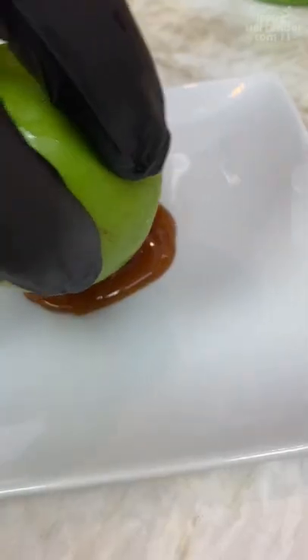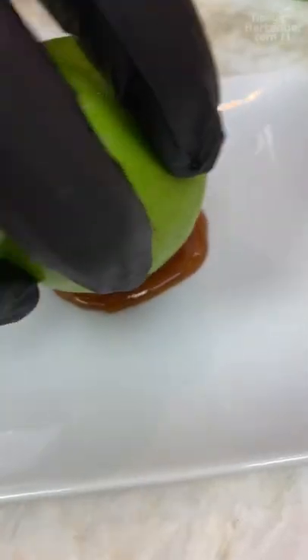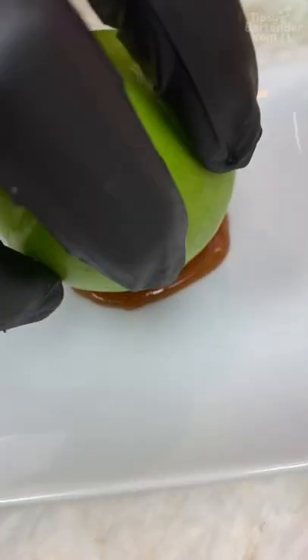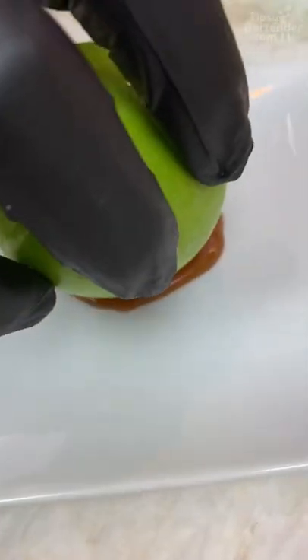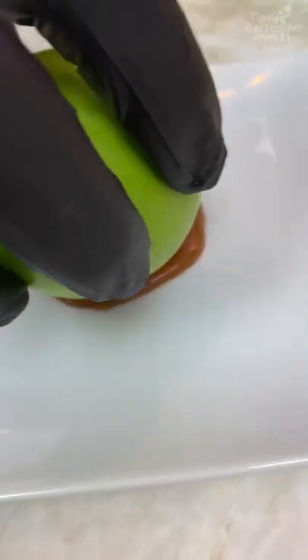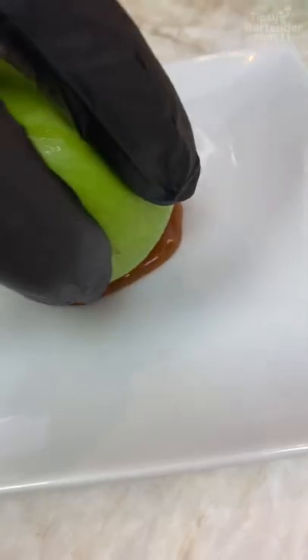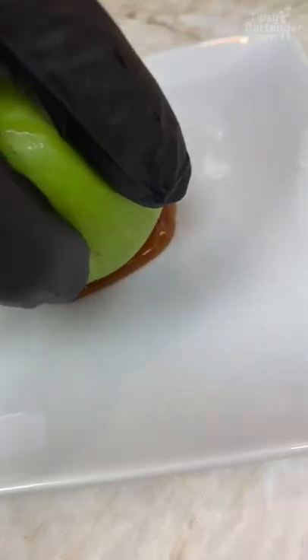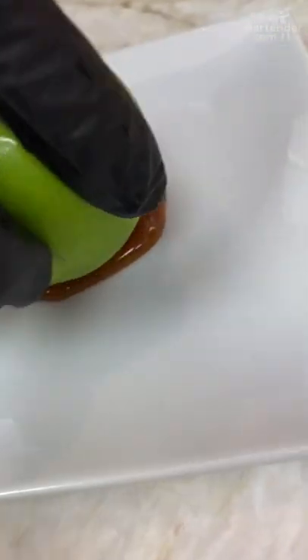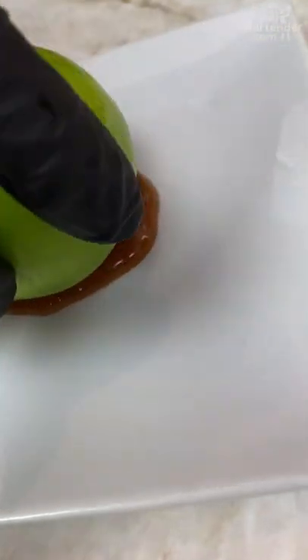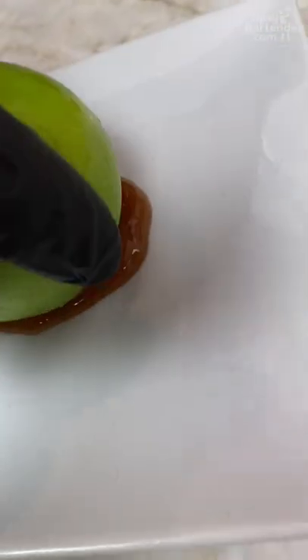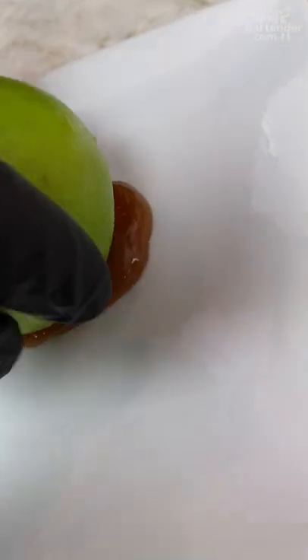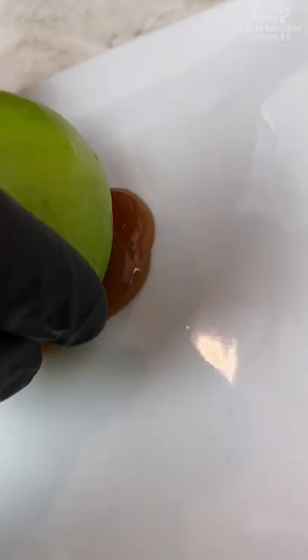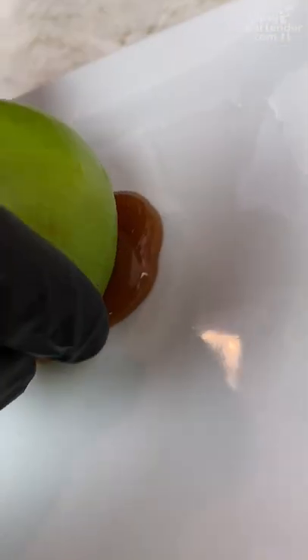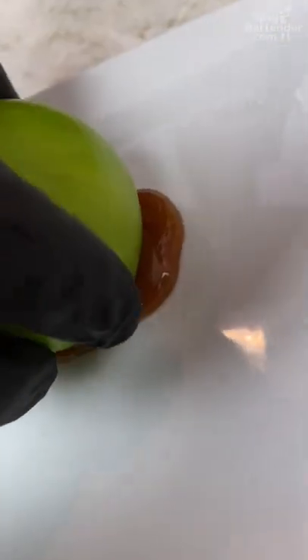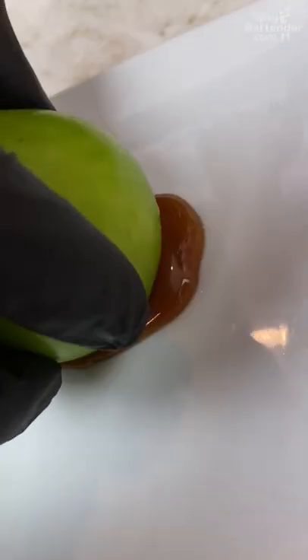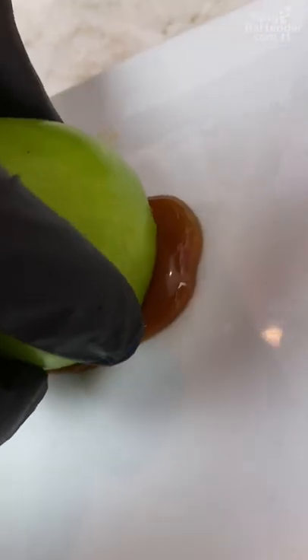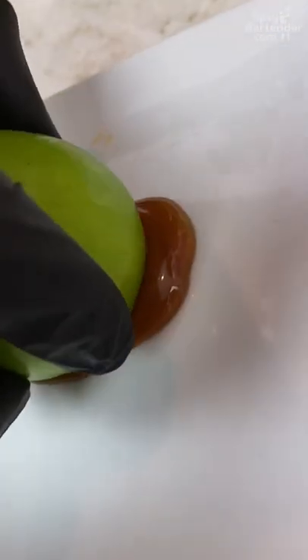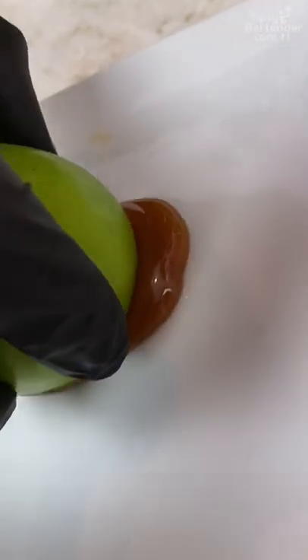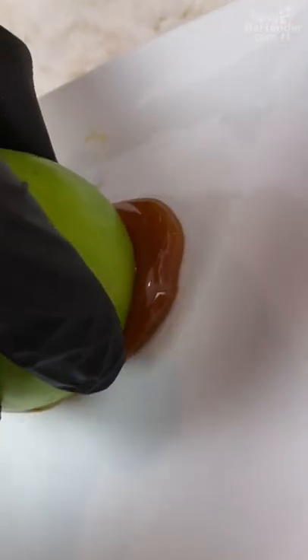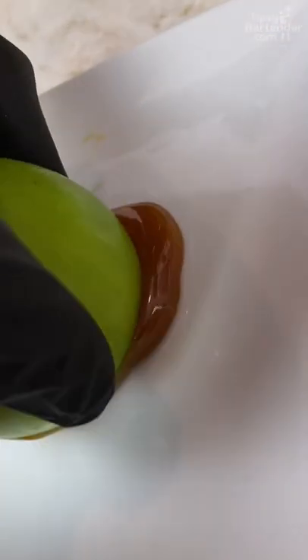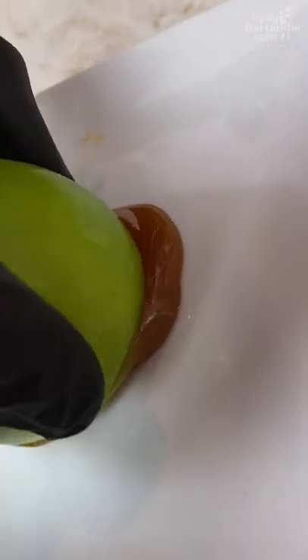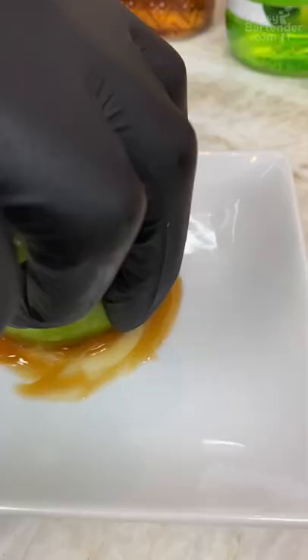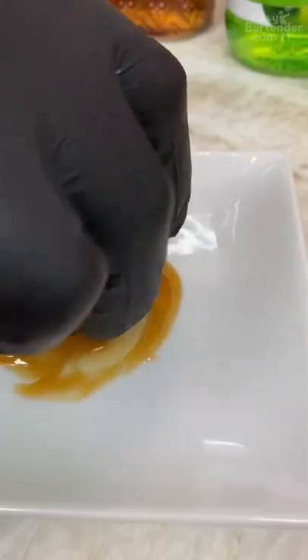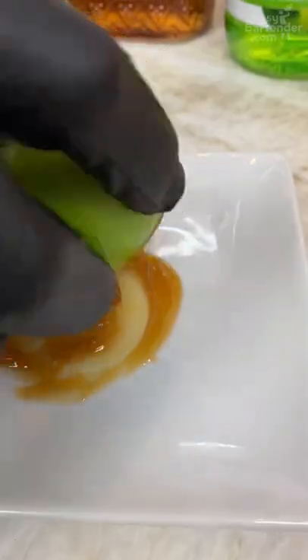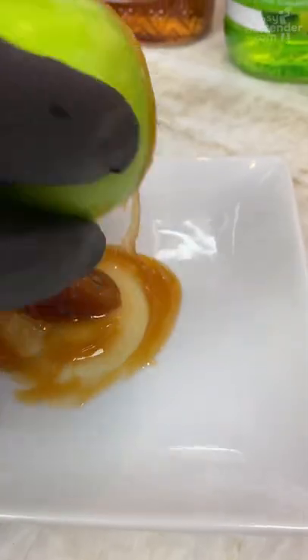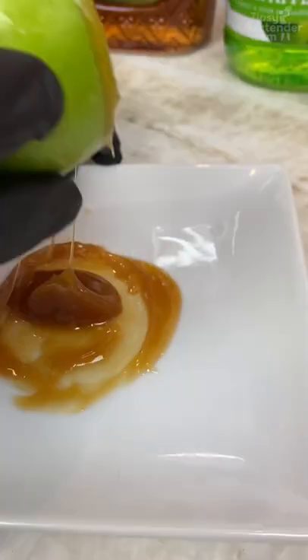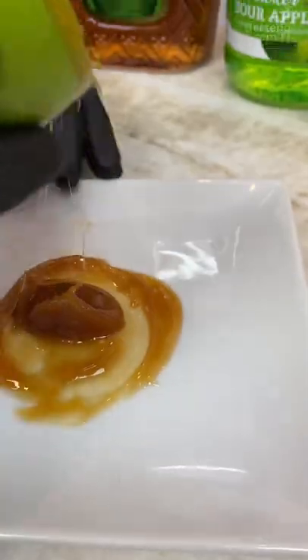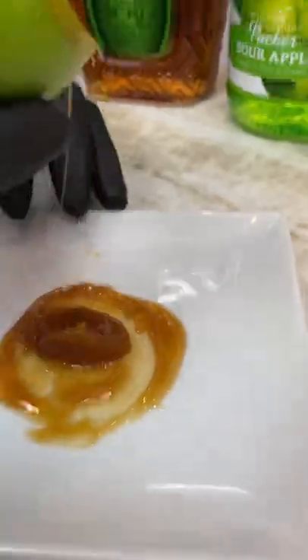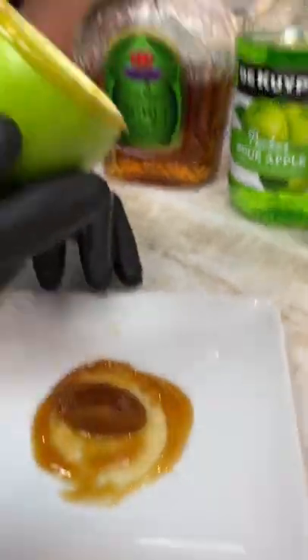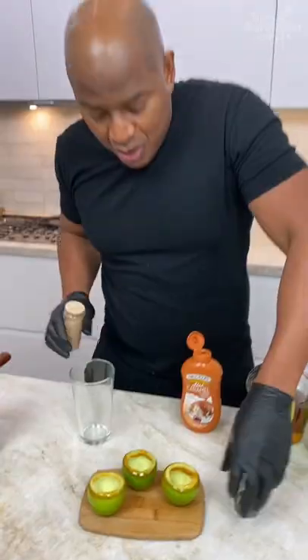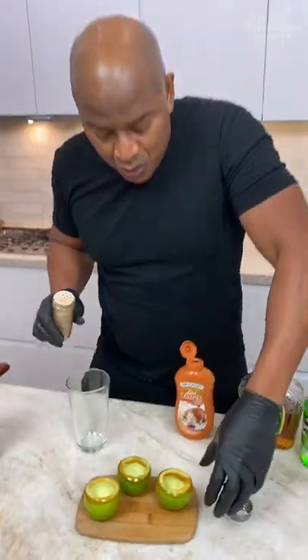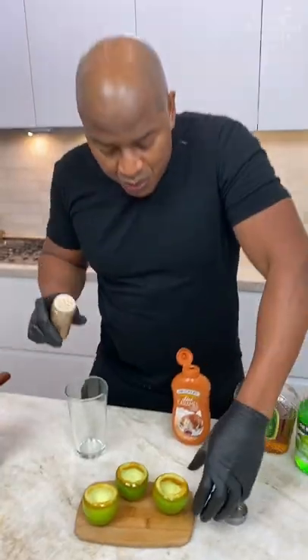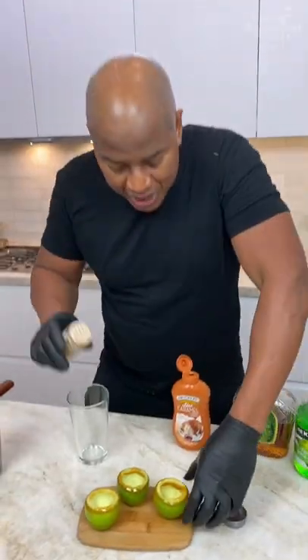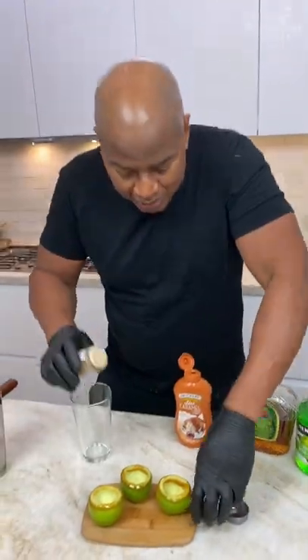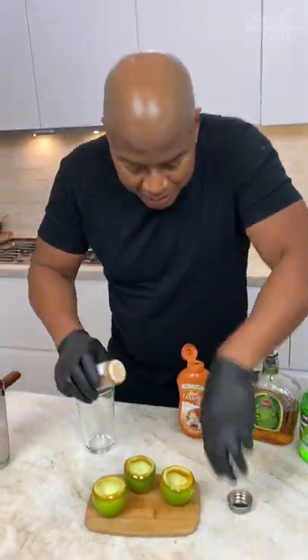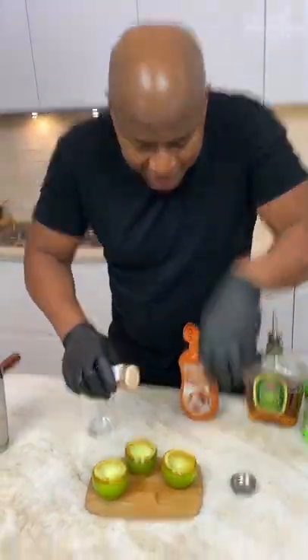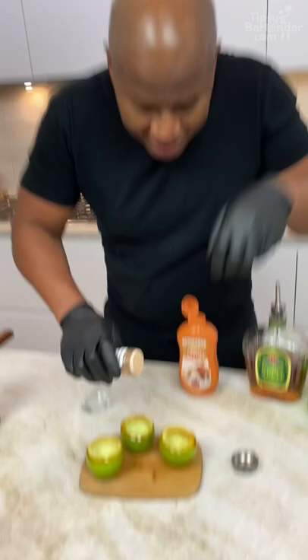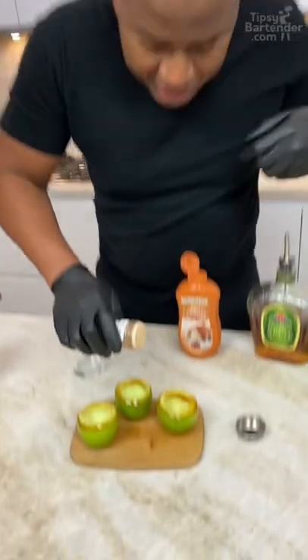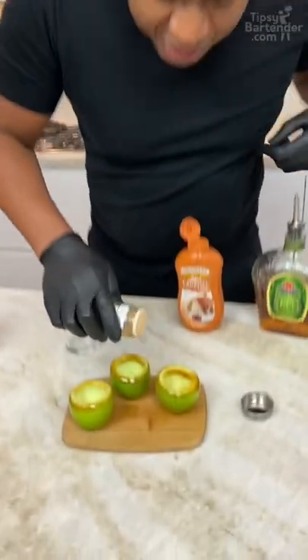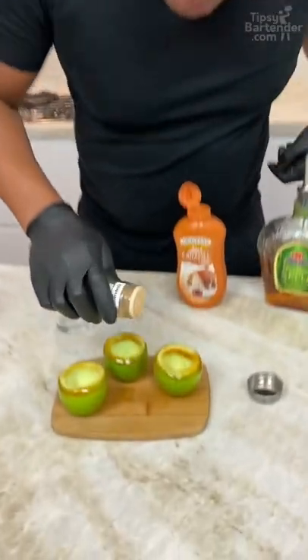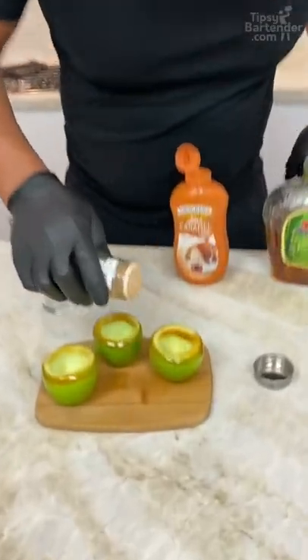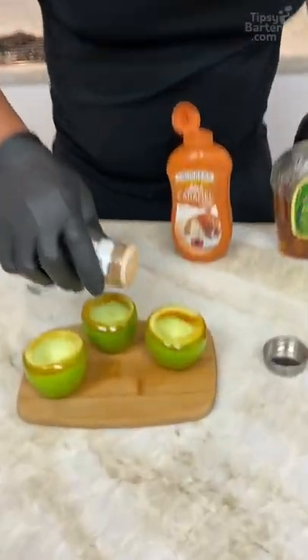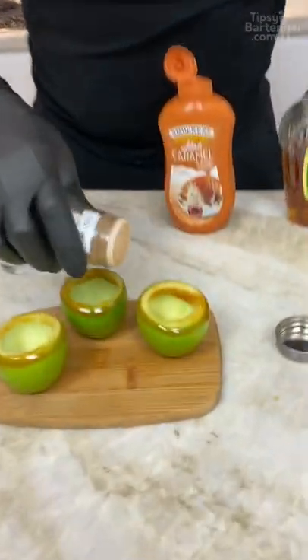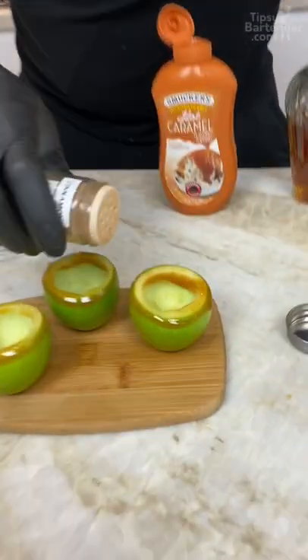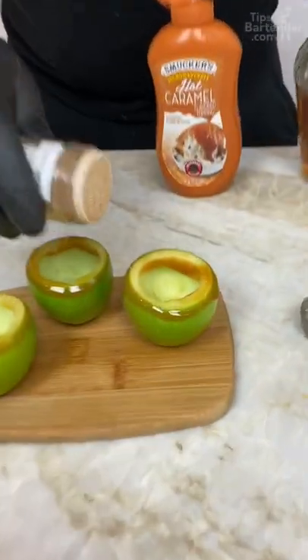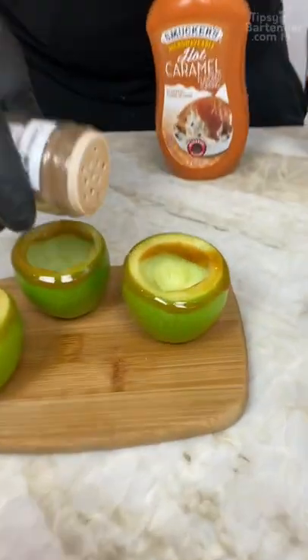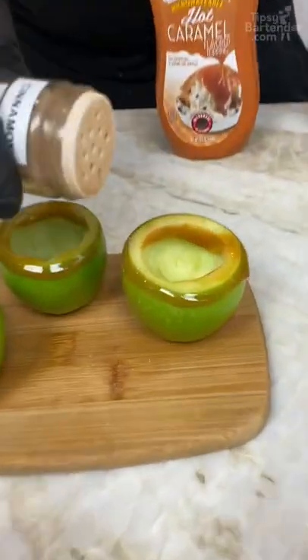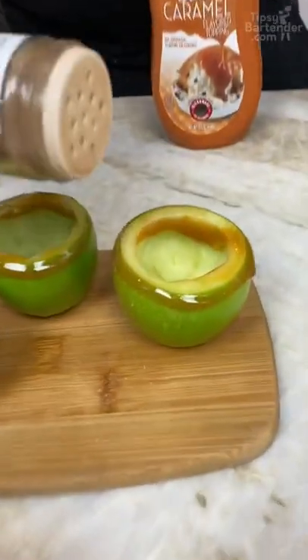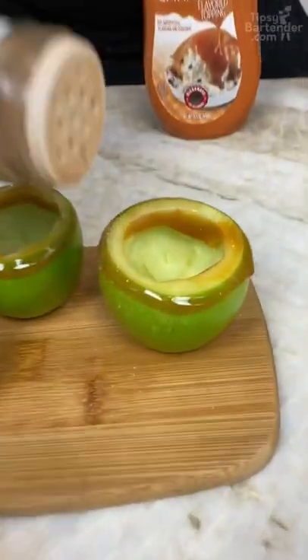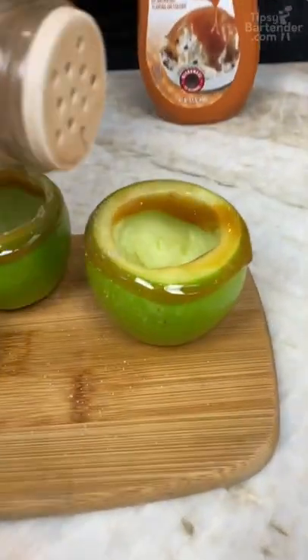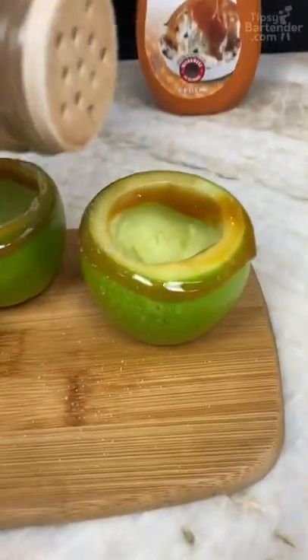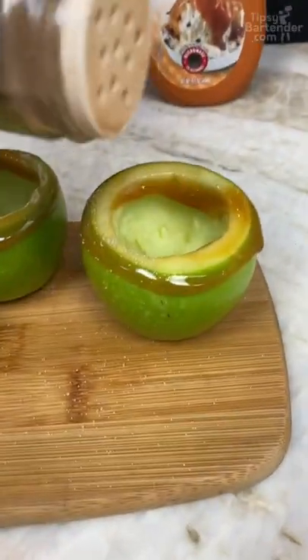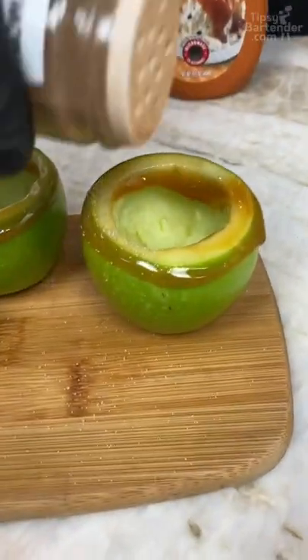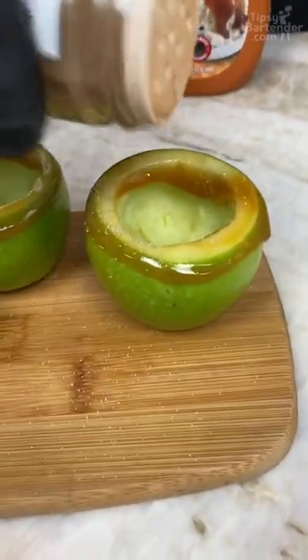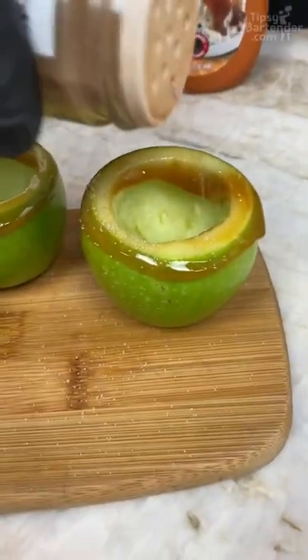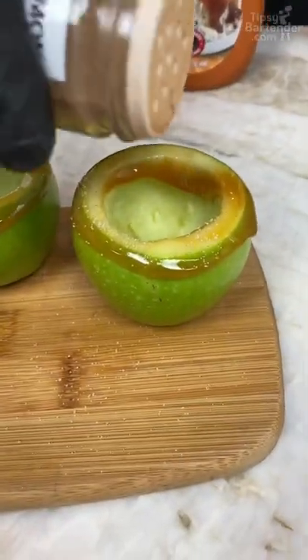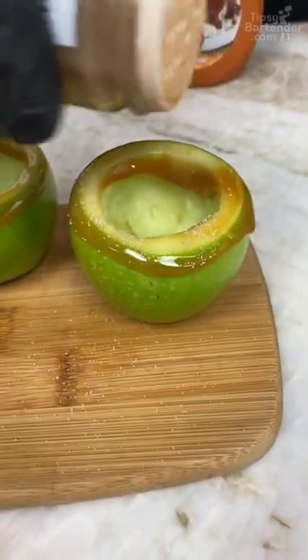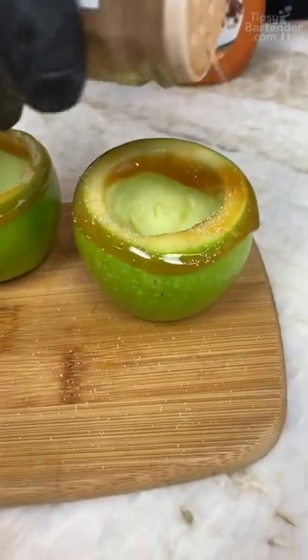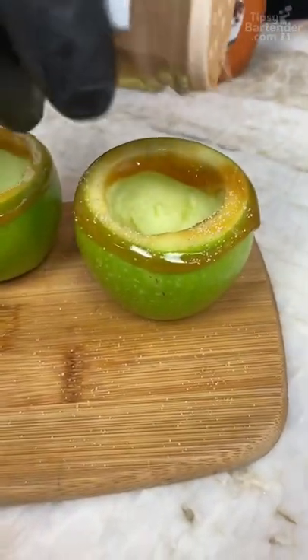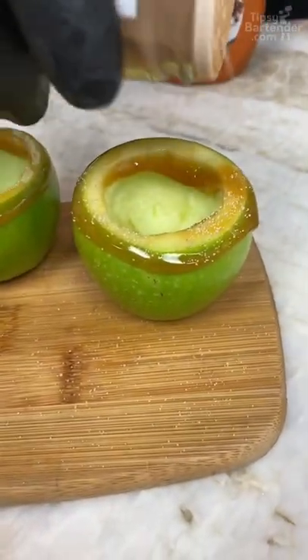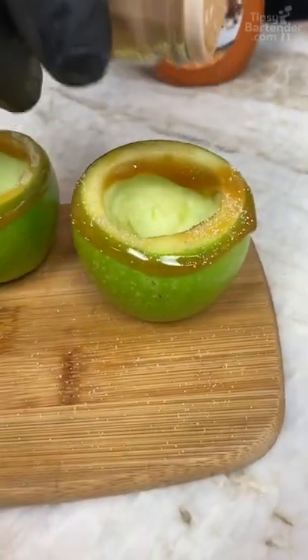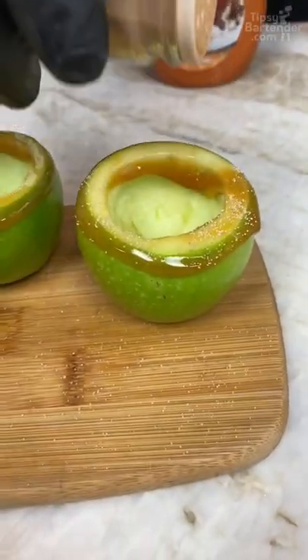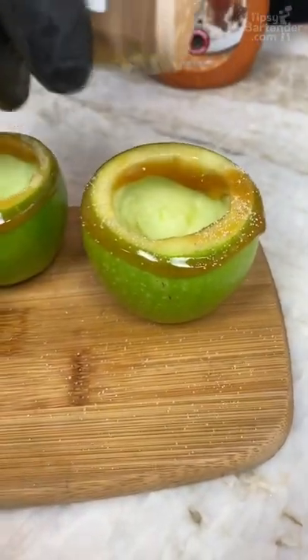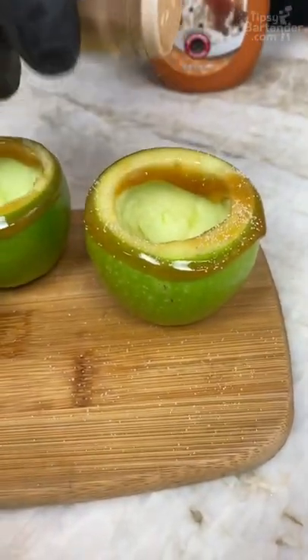Then we come through with our little apple. We come behind this with a little sprinkling of cinnamon sugar on our rim, you see?